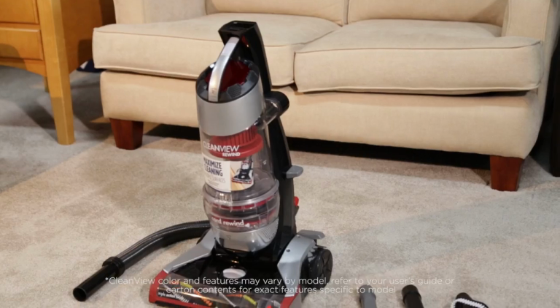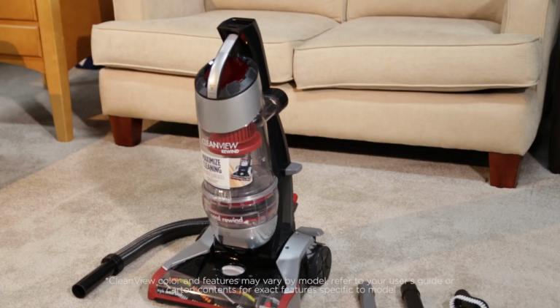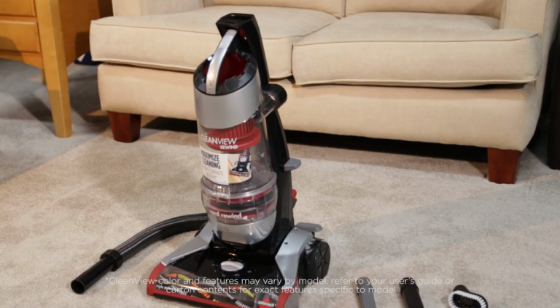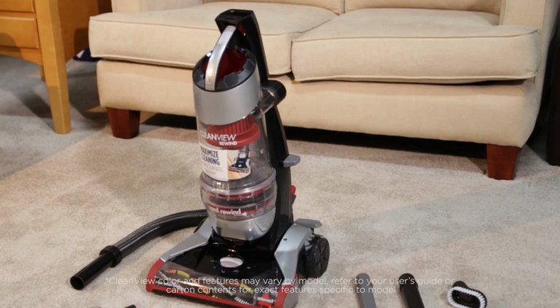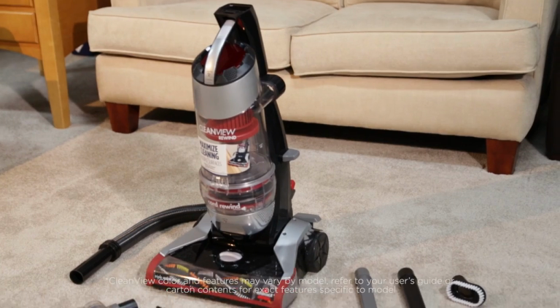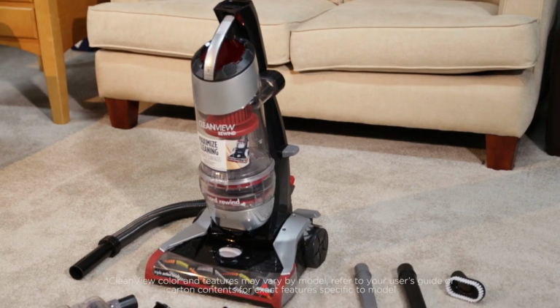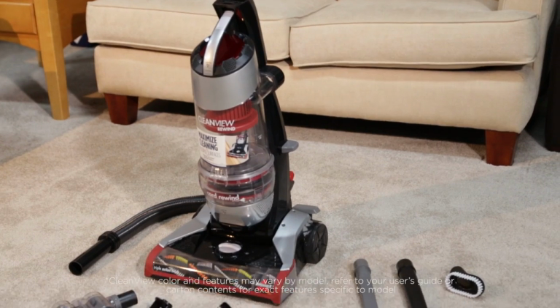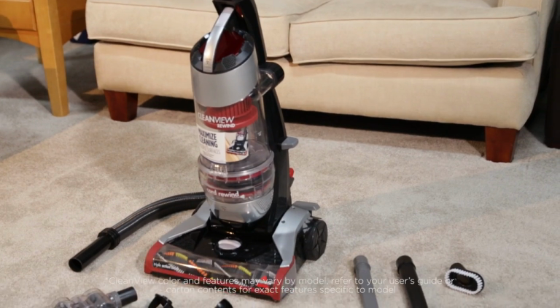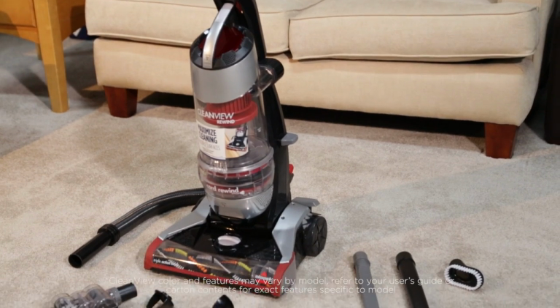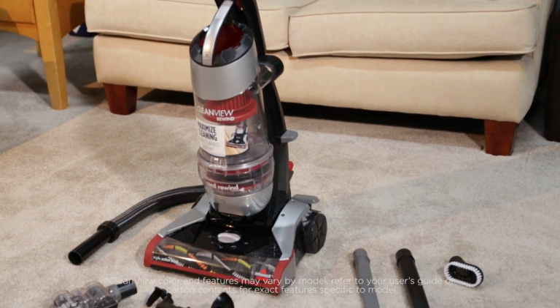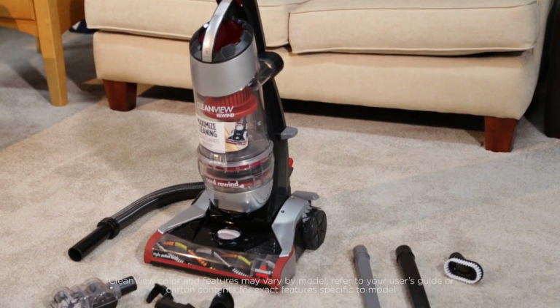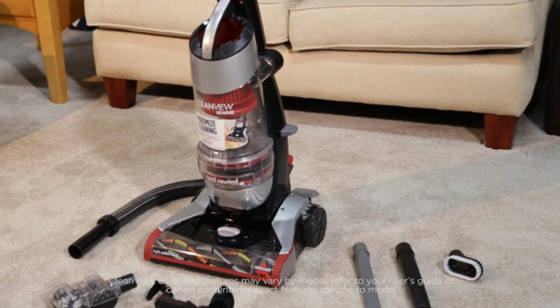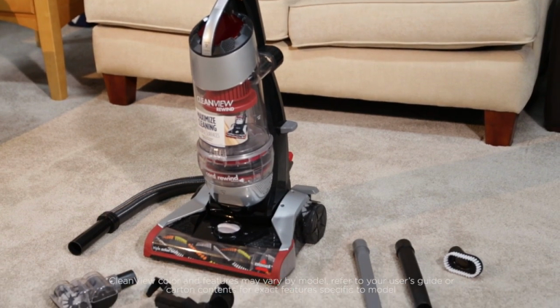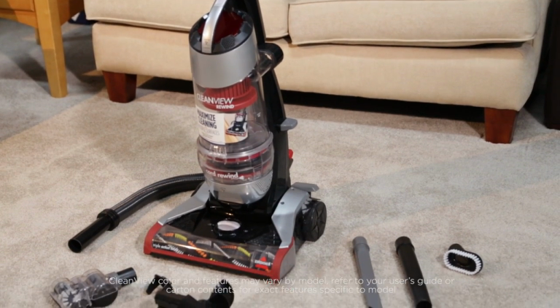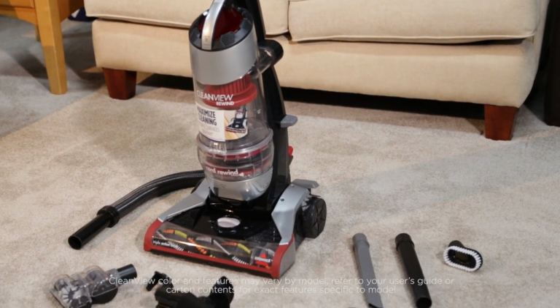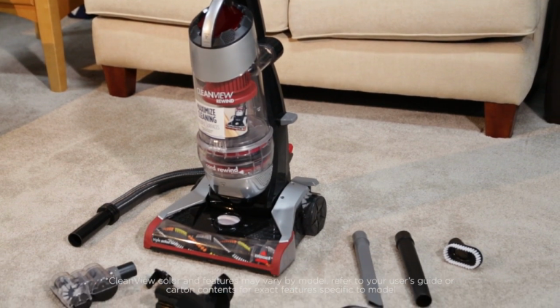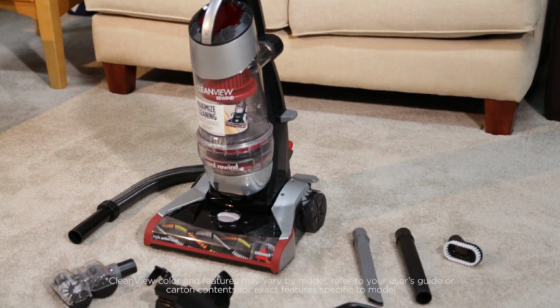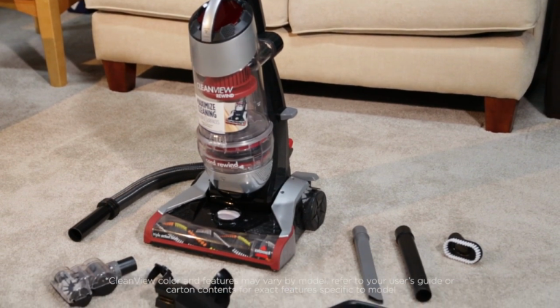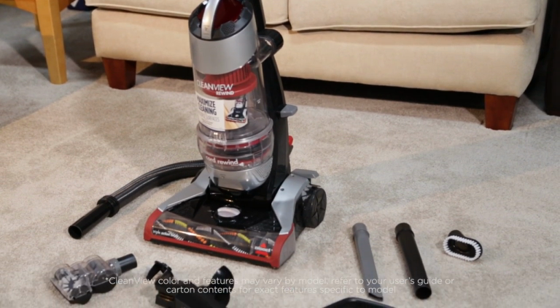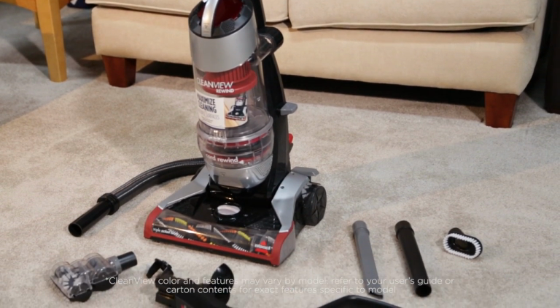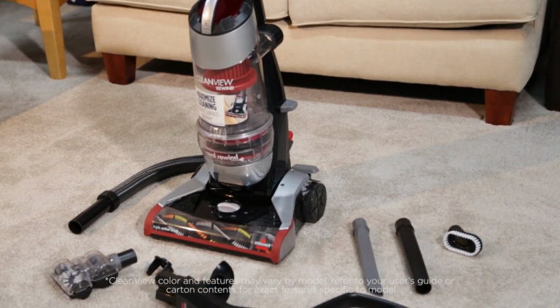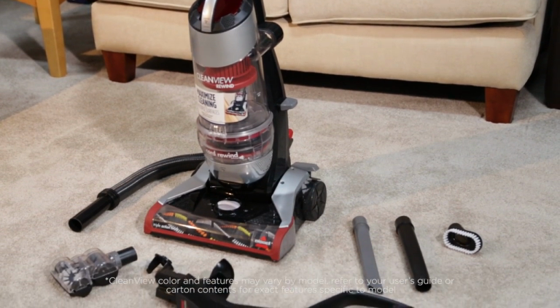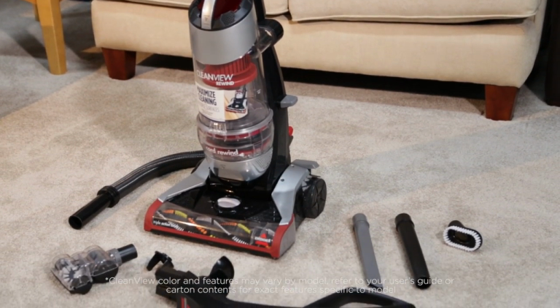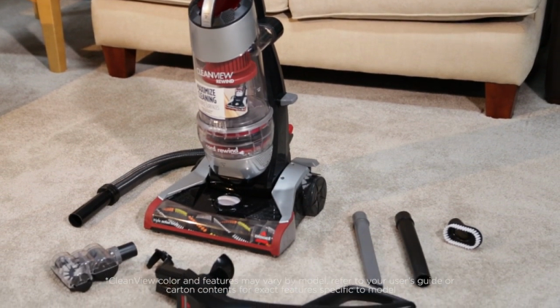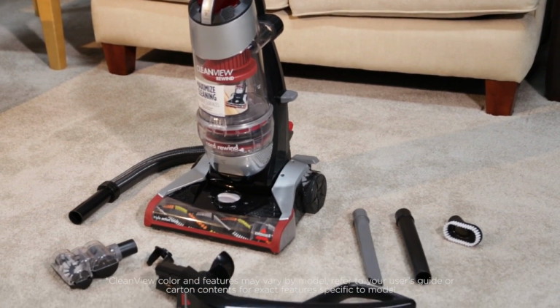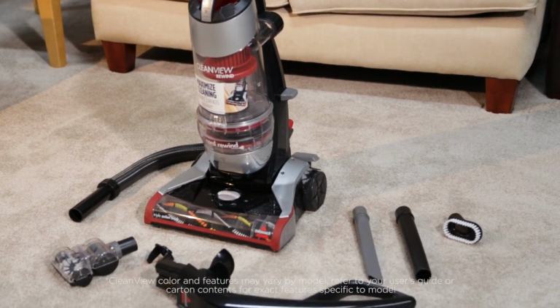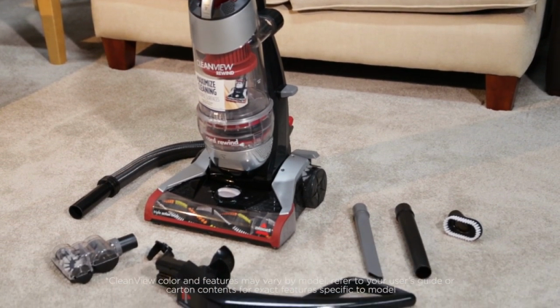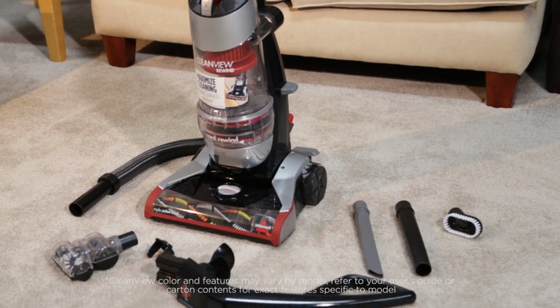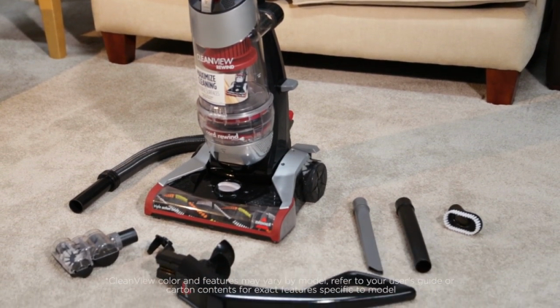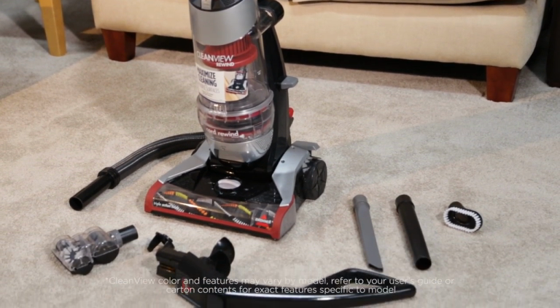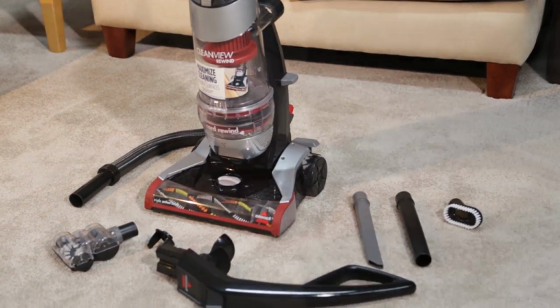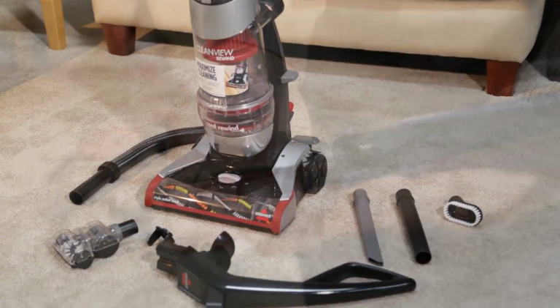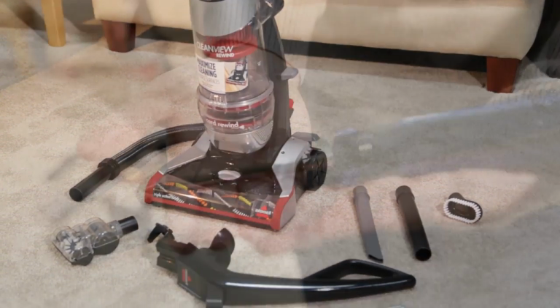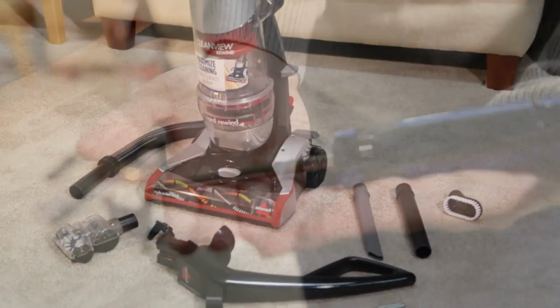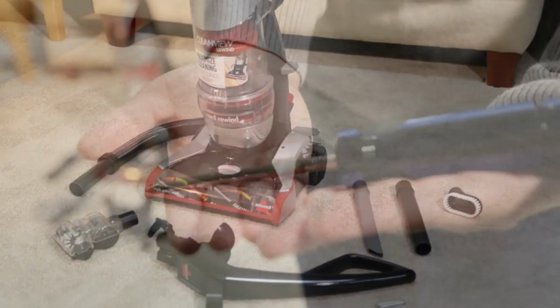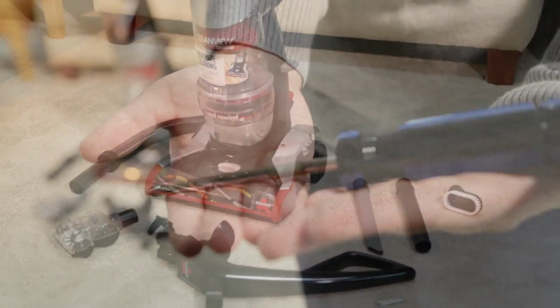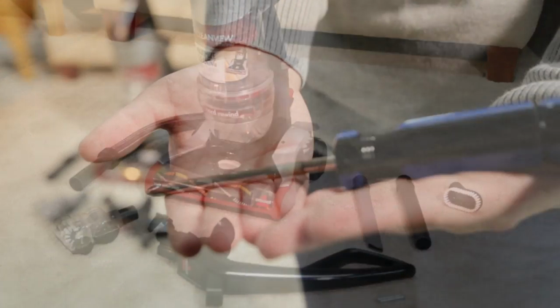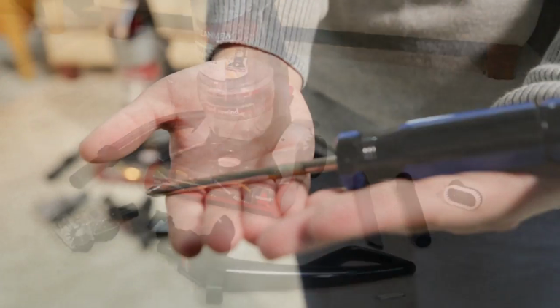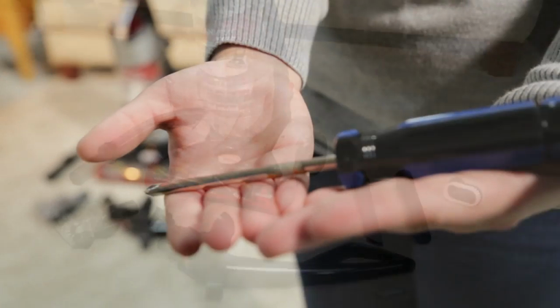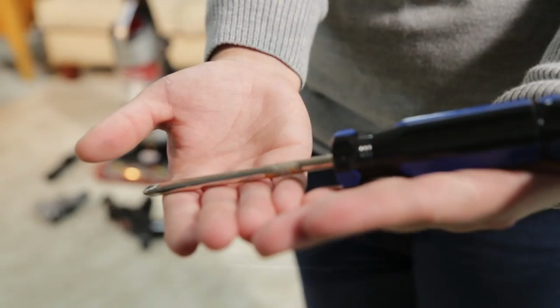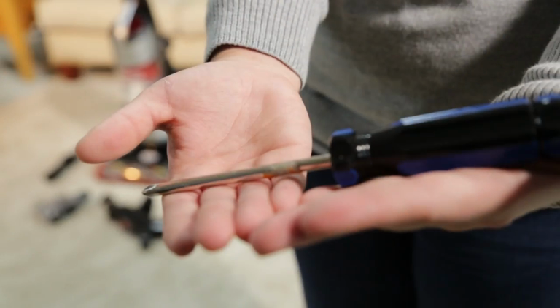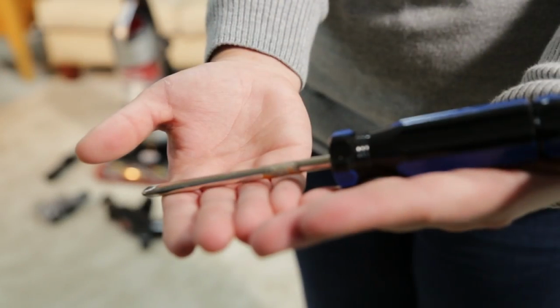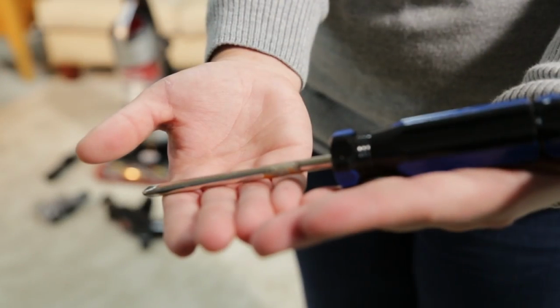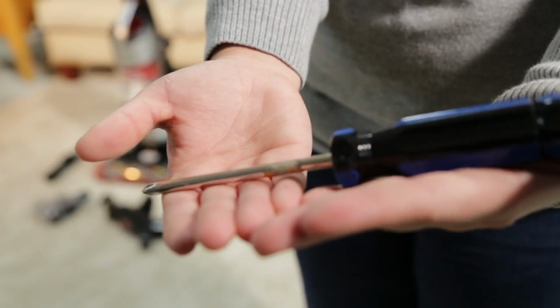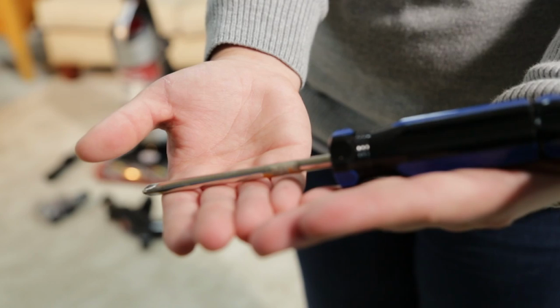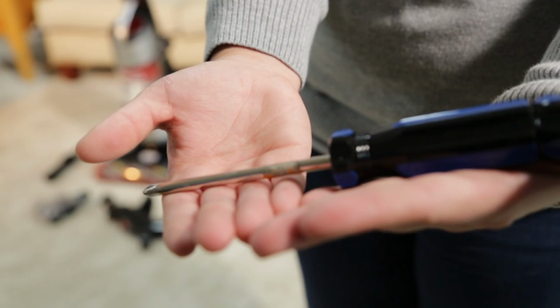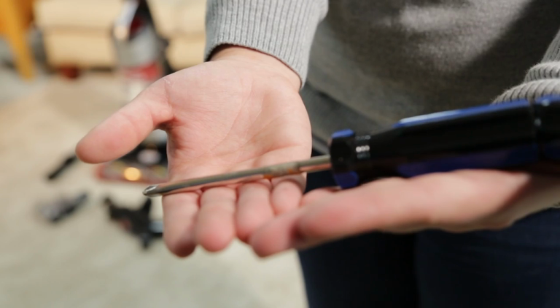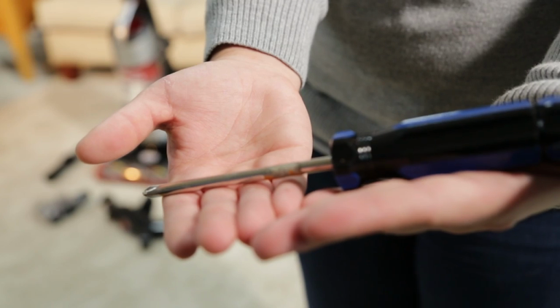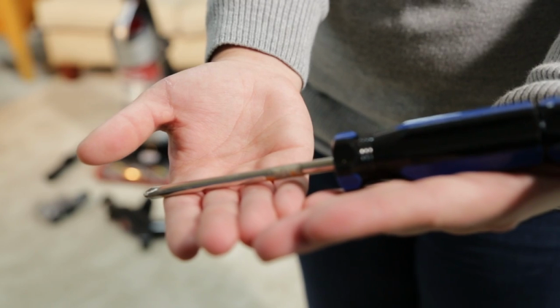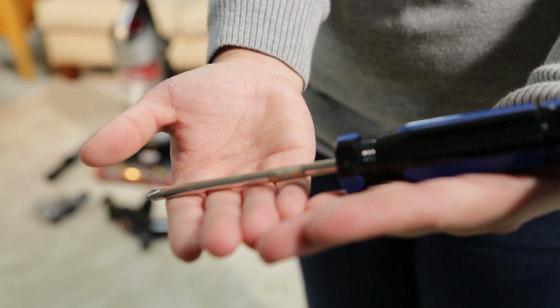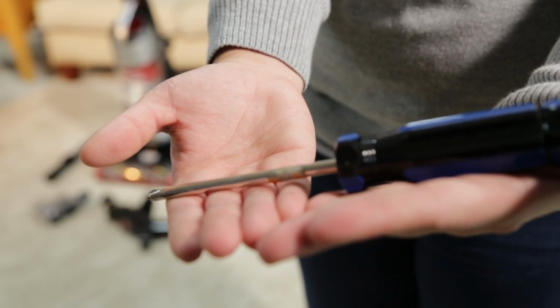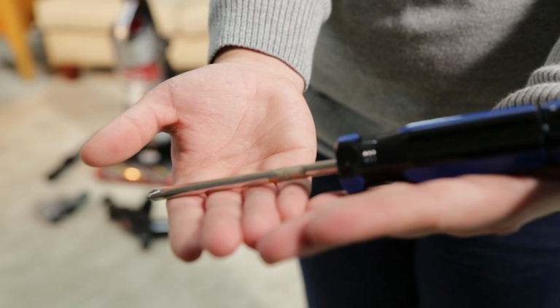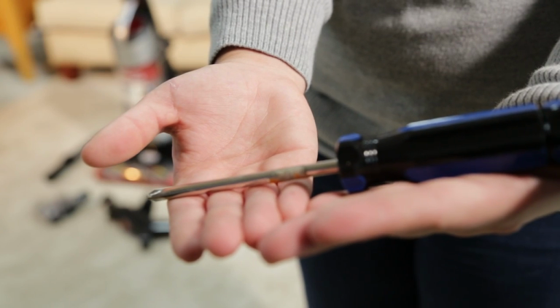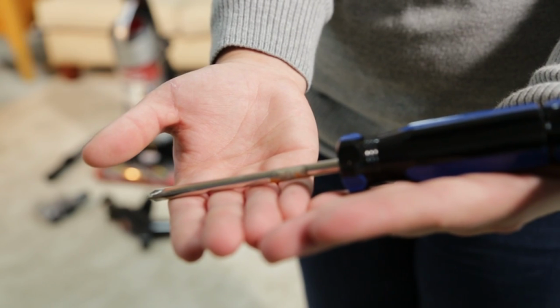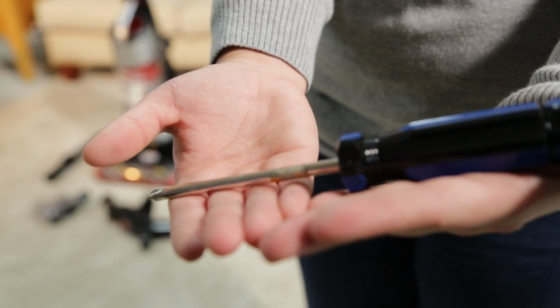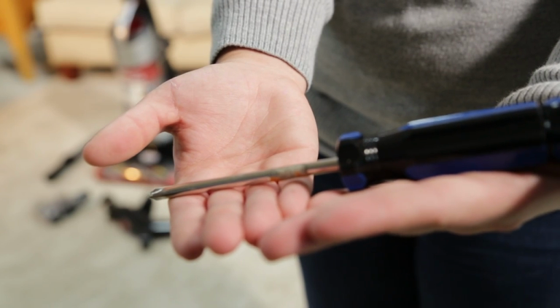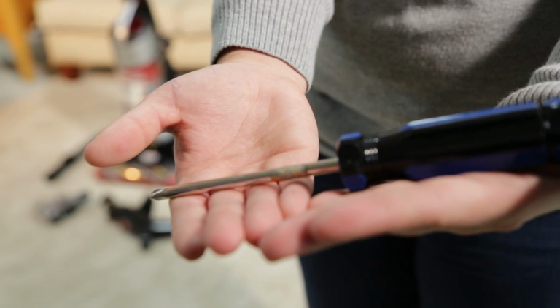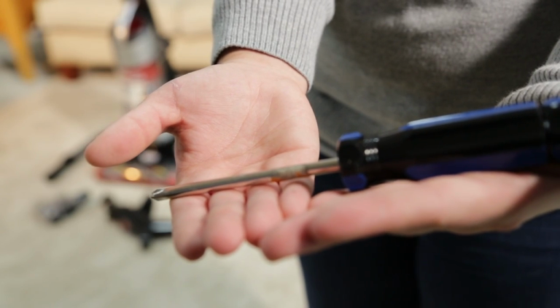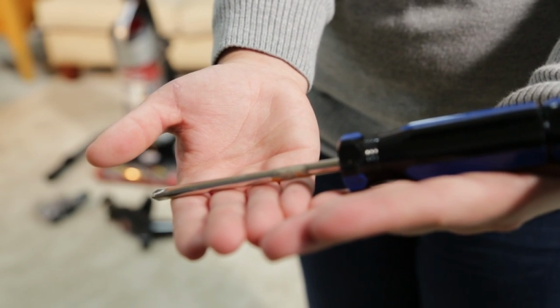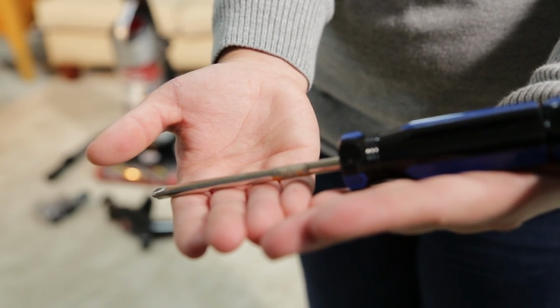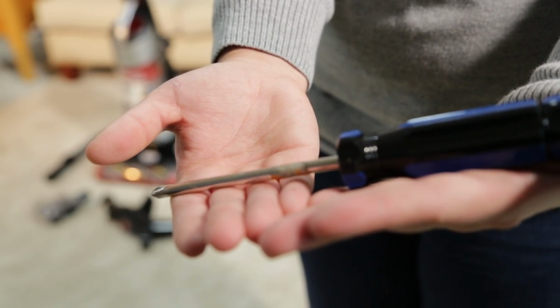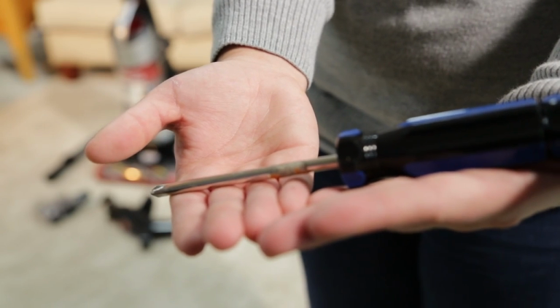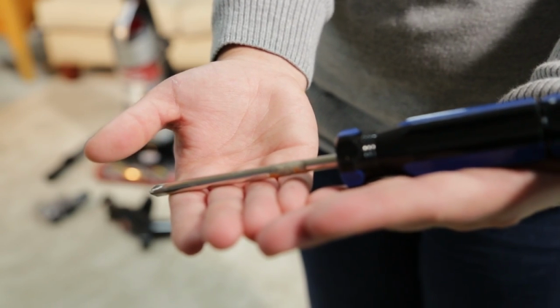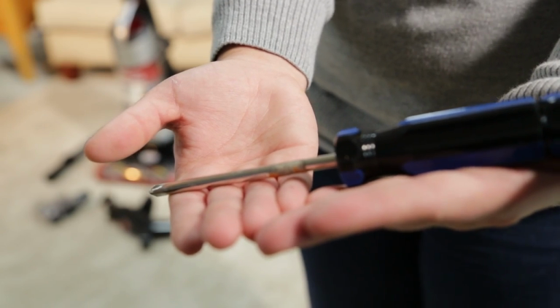Assembling your CleanView Rewind Vacuum is easy. We'll show you how. The only tool you will need to assemble your vacuum is a Phillips screwdriver.